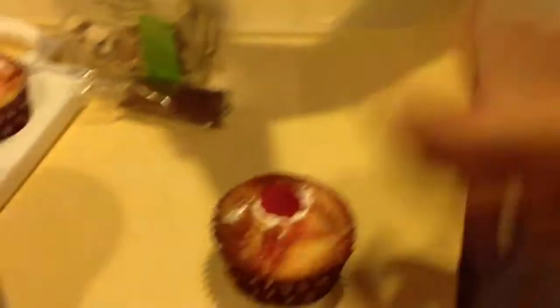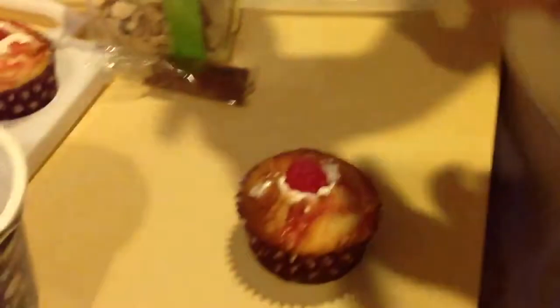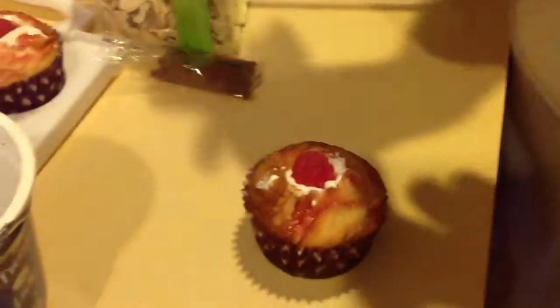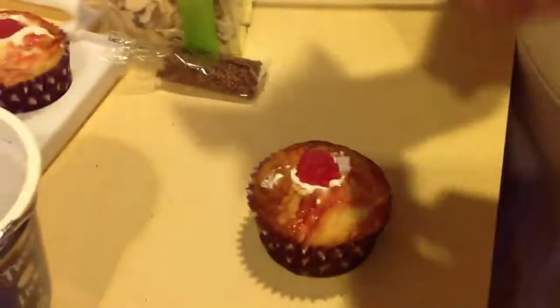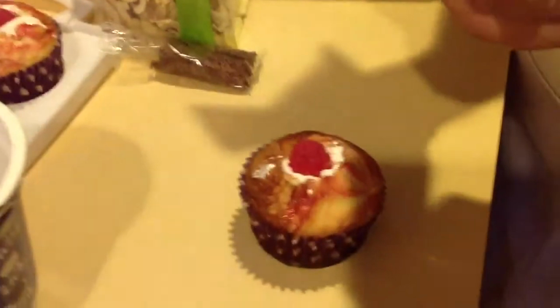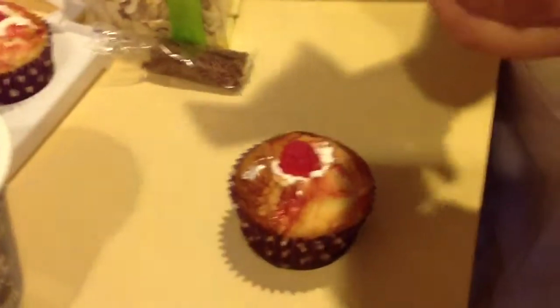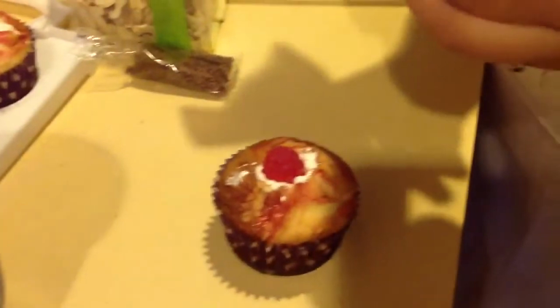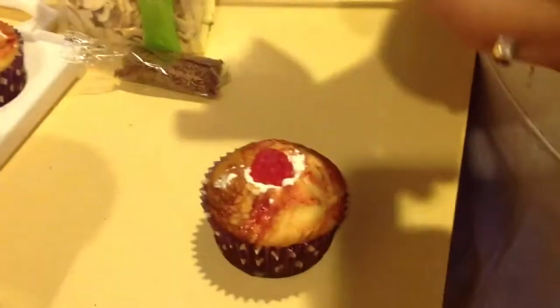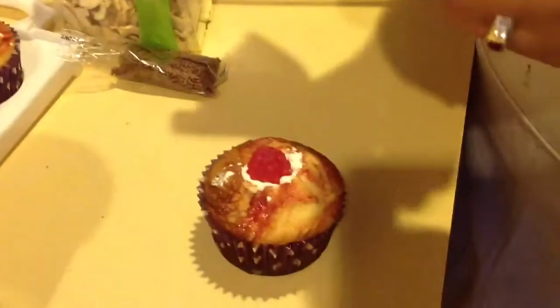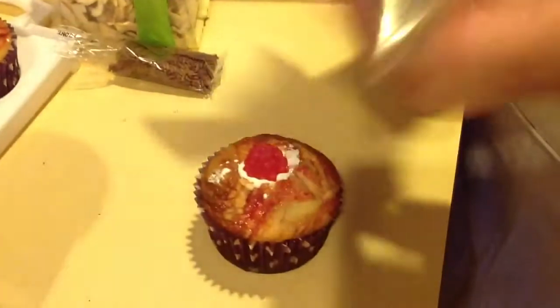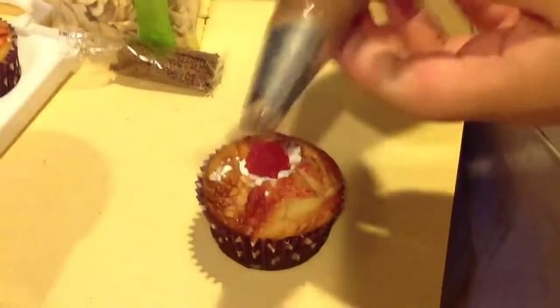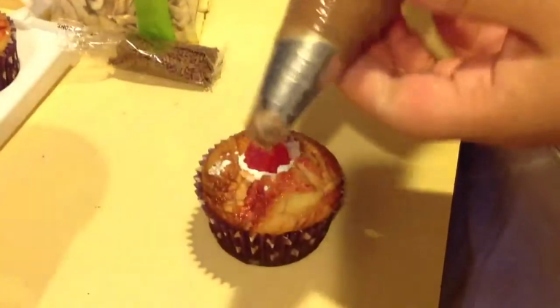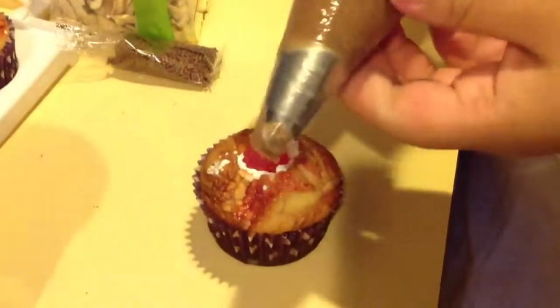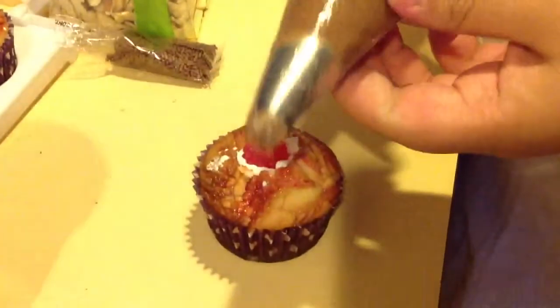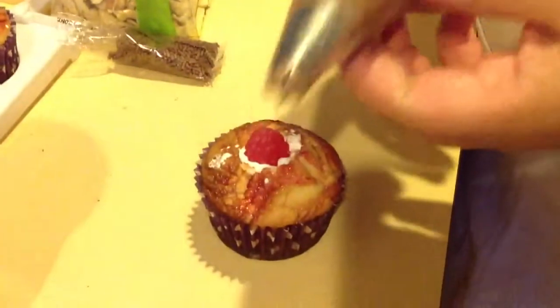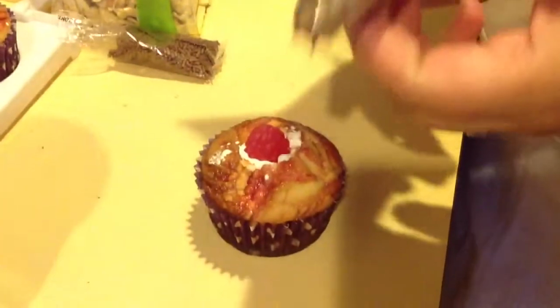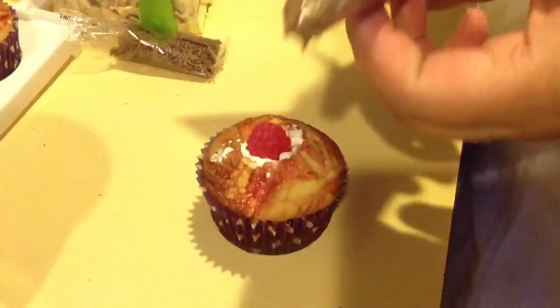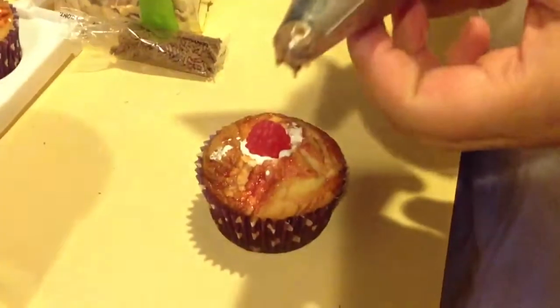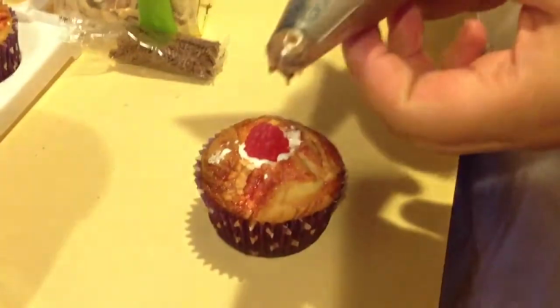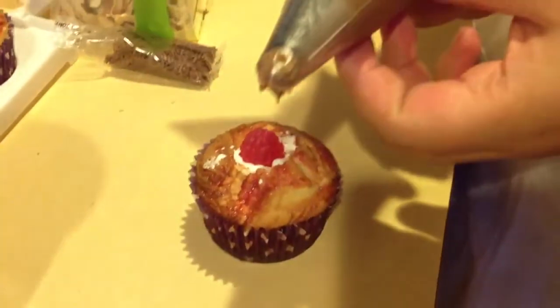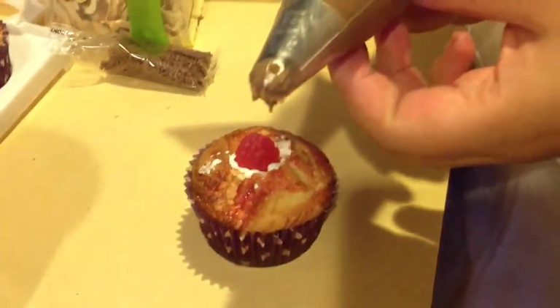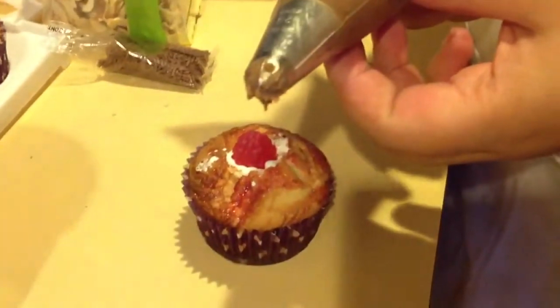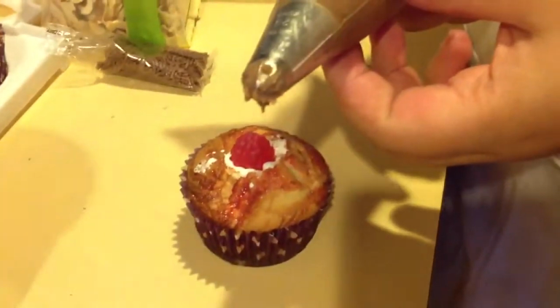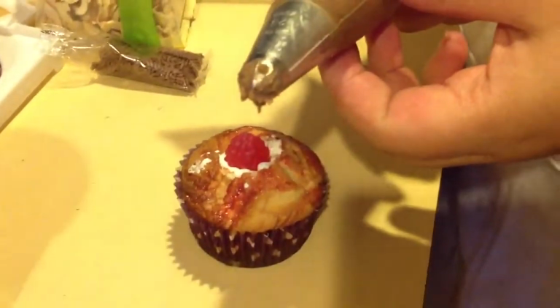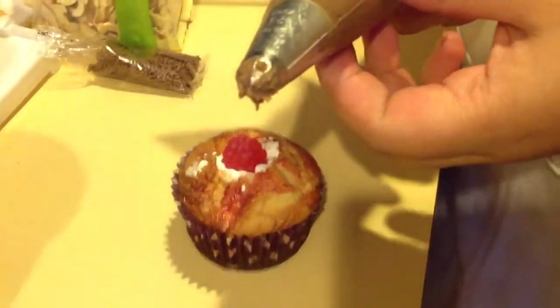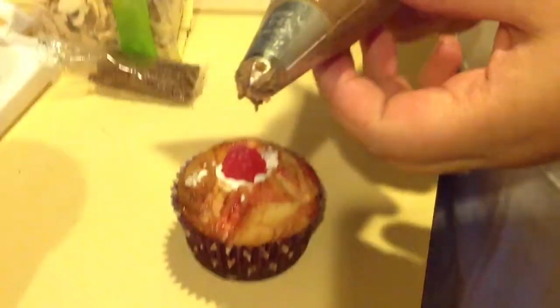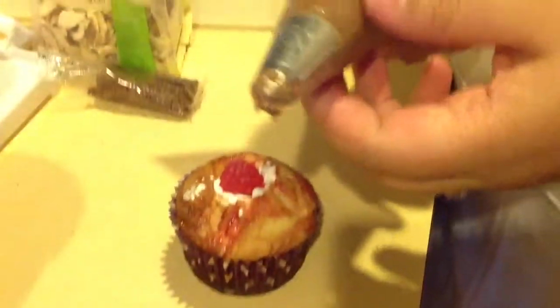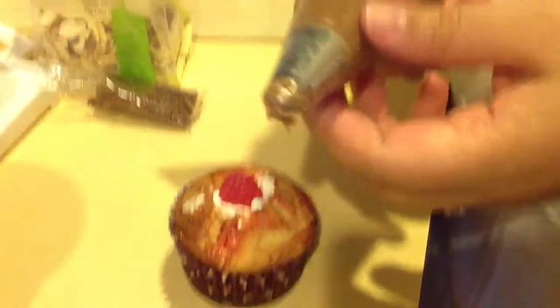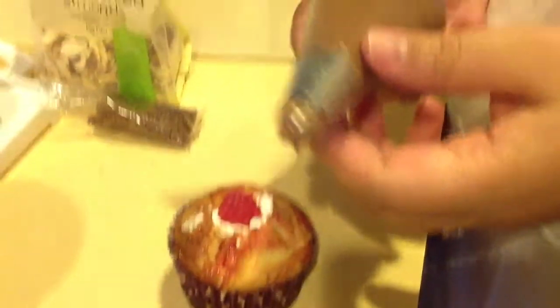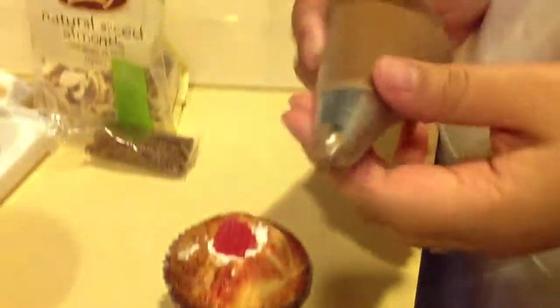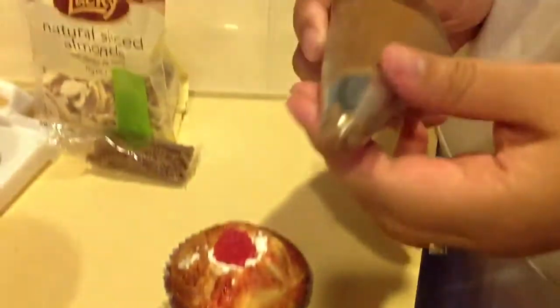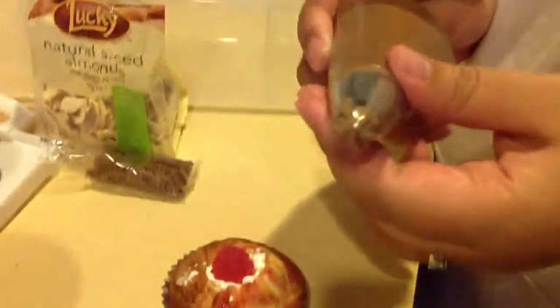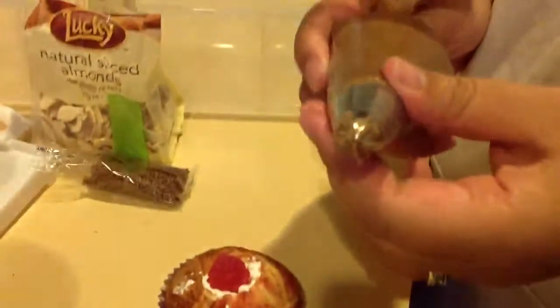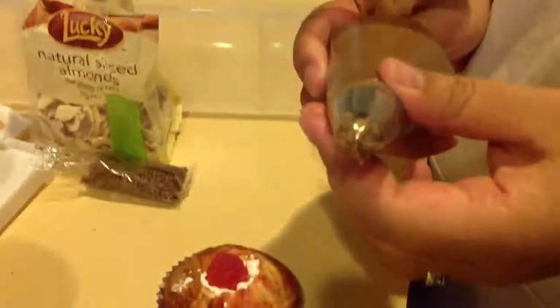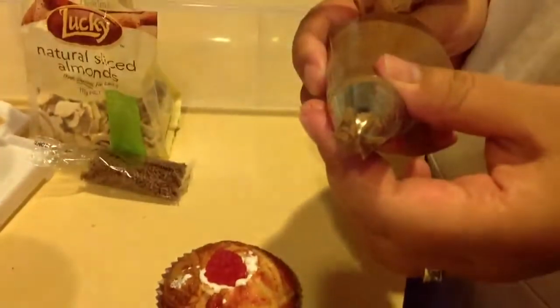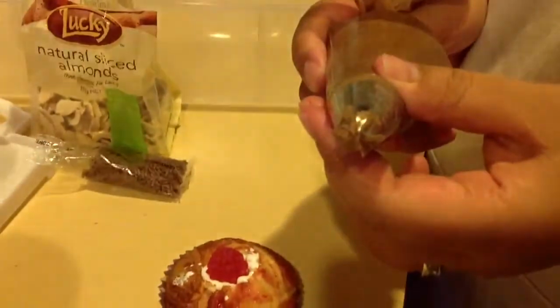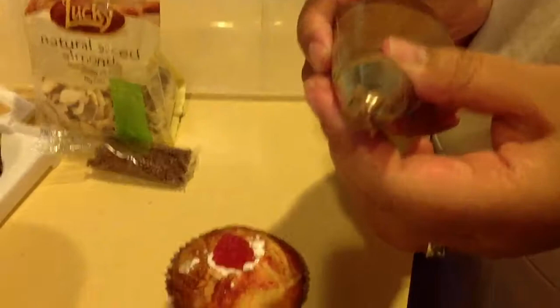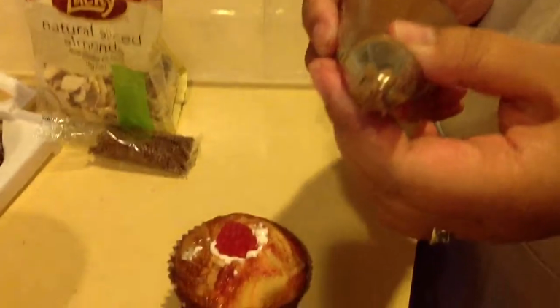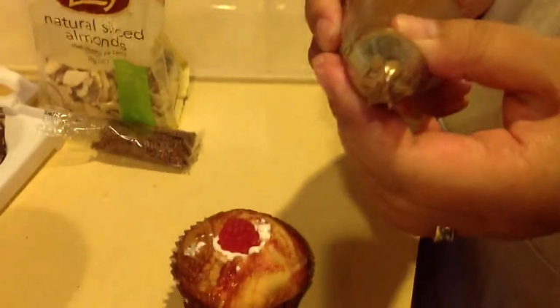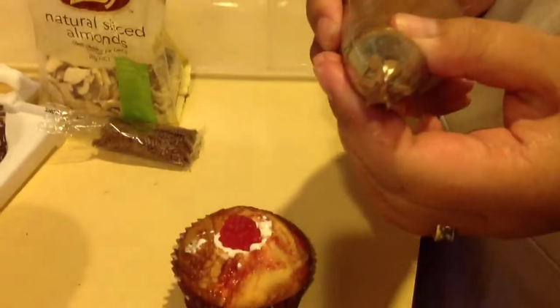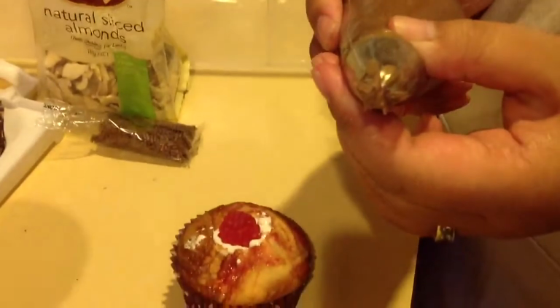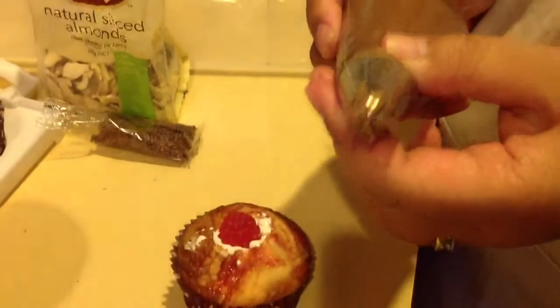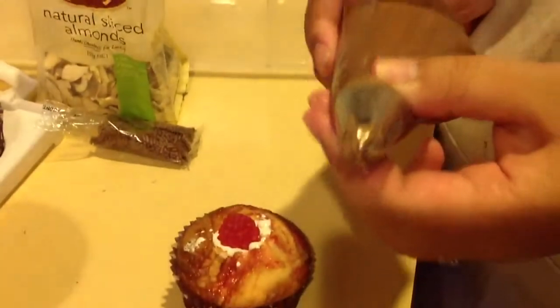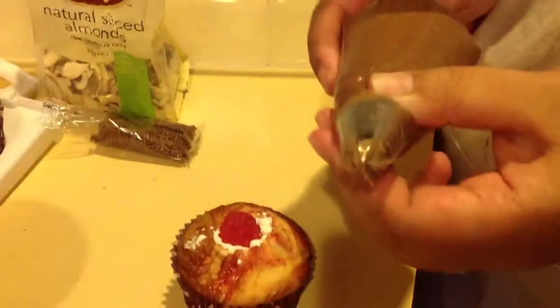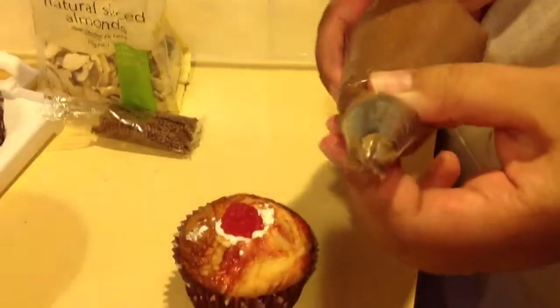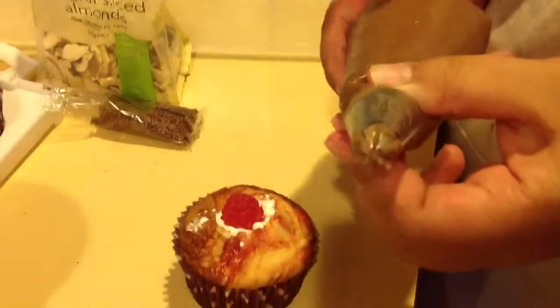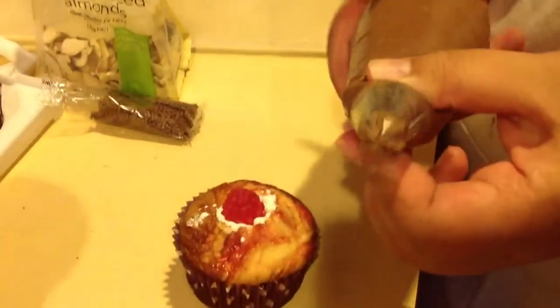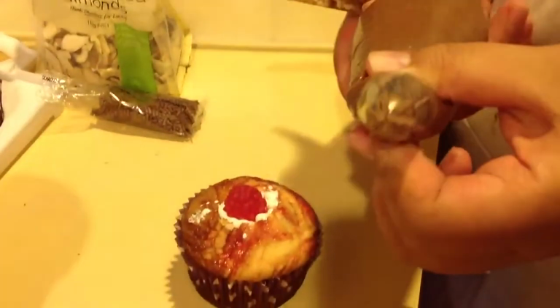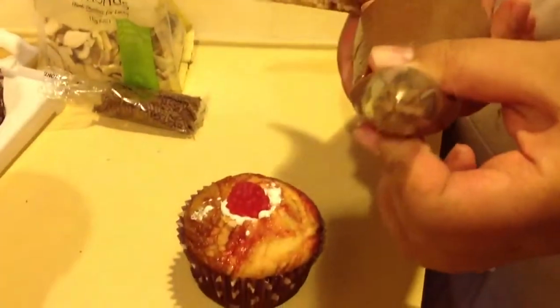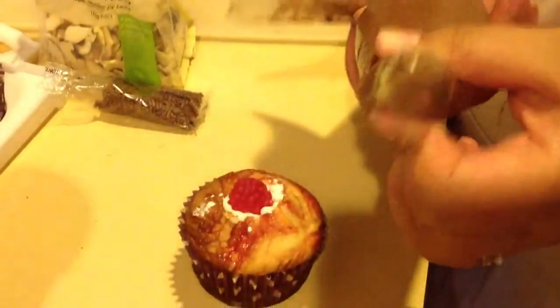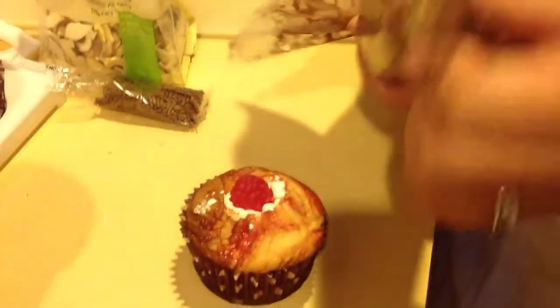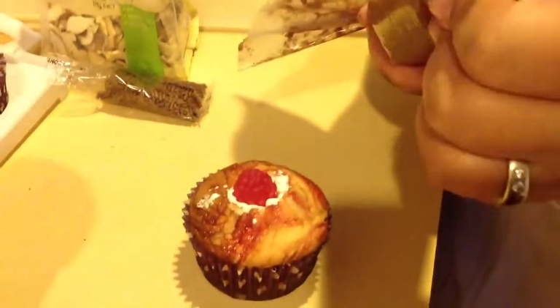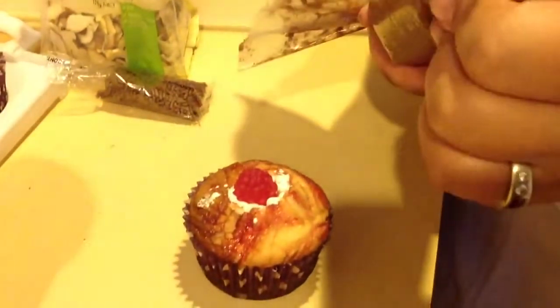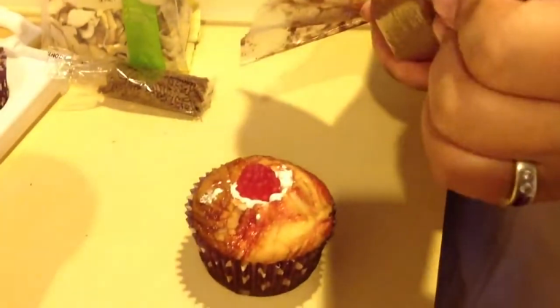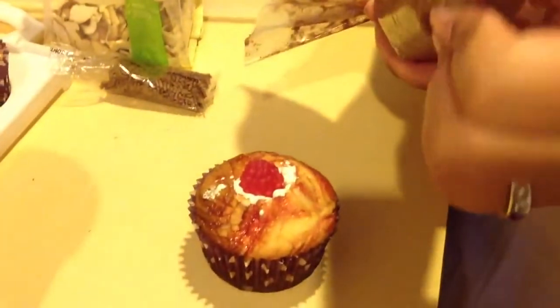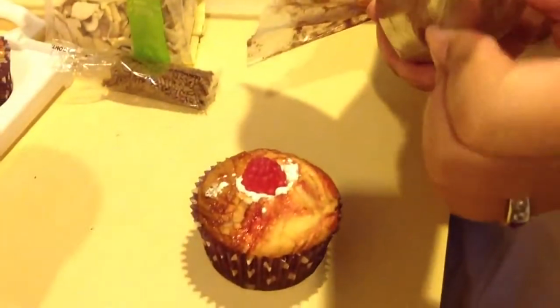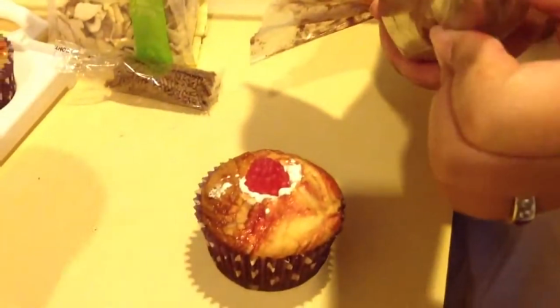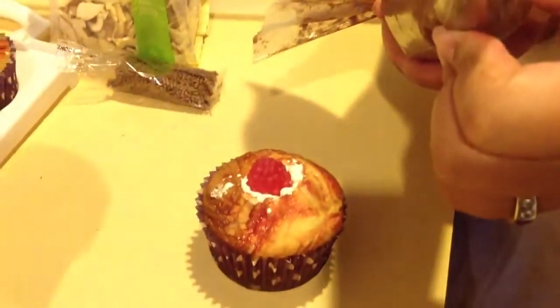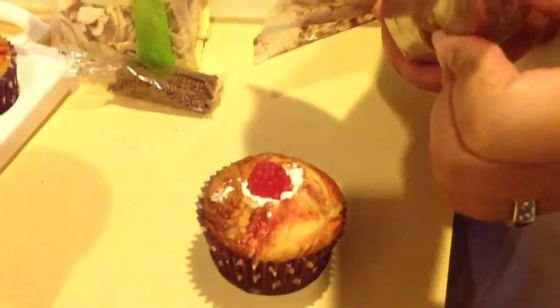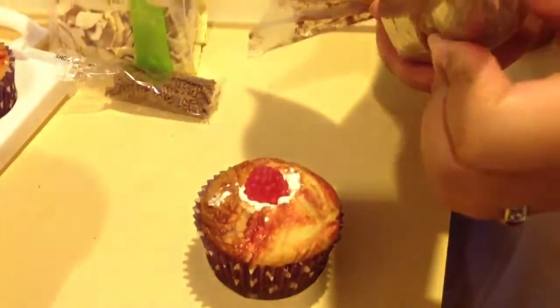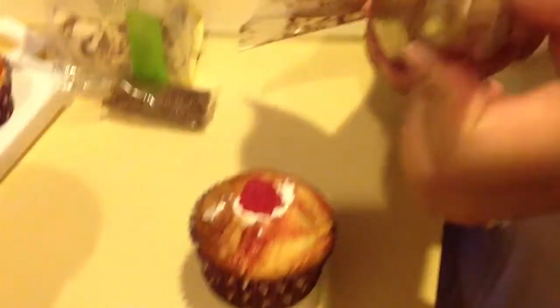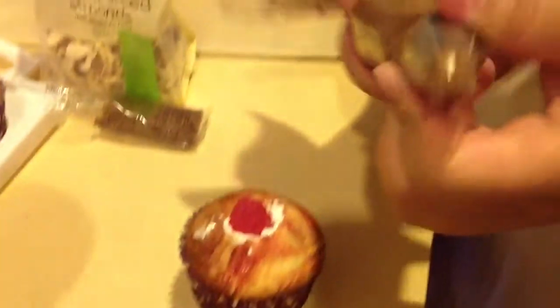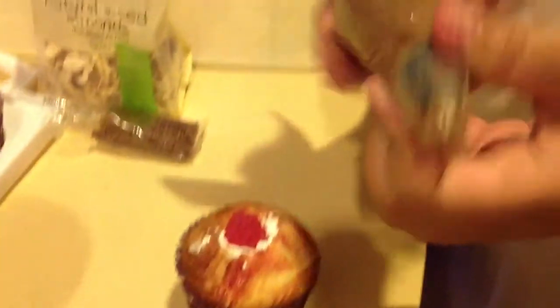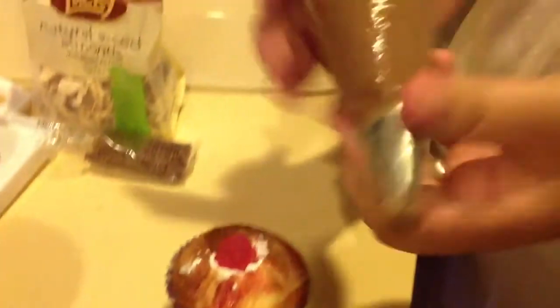I have a piping bag filled with chocolate icing and I'm using the Wilton Tip 2D, which is the closed star tip.